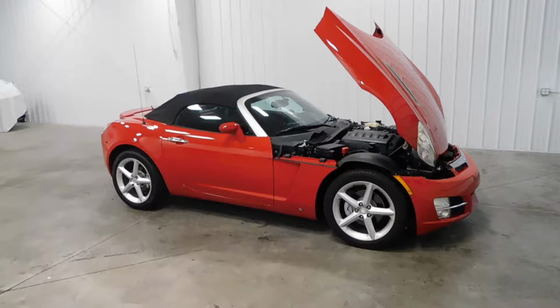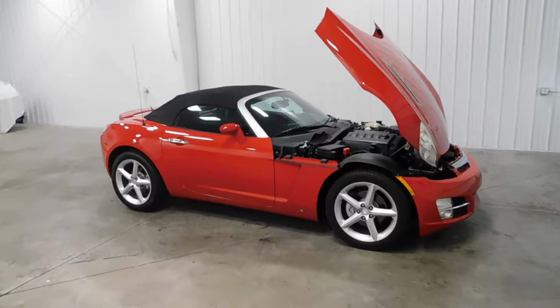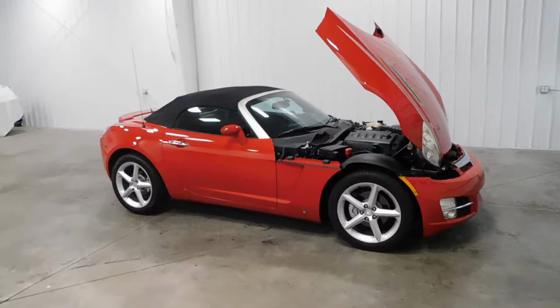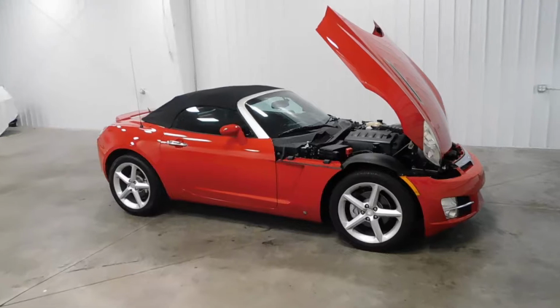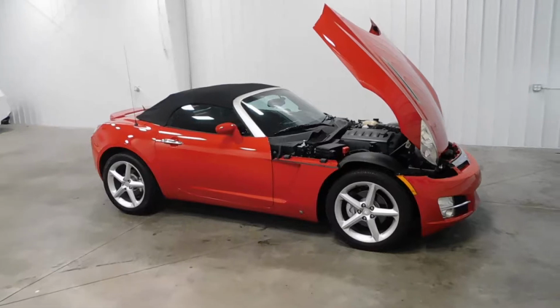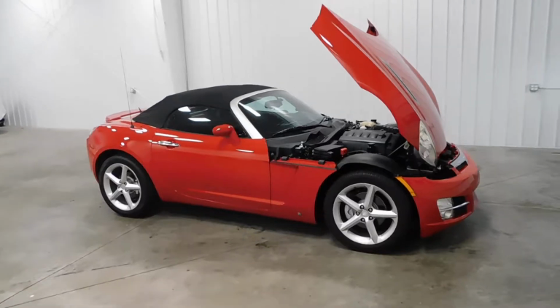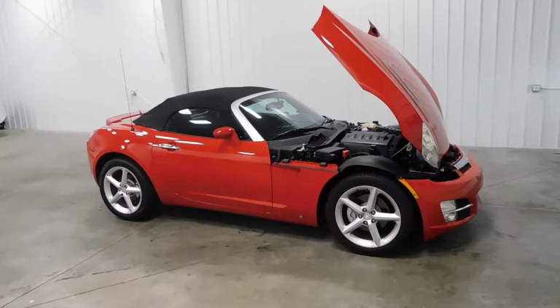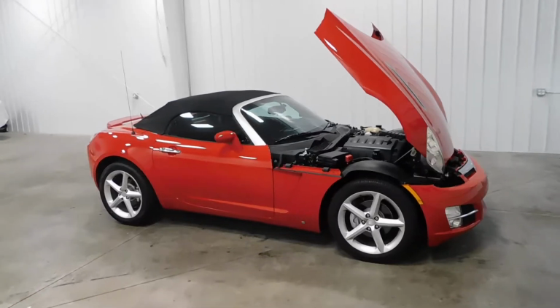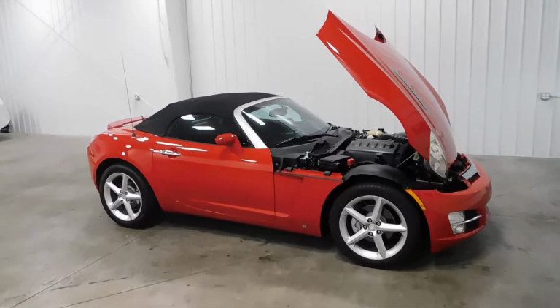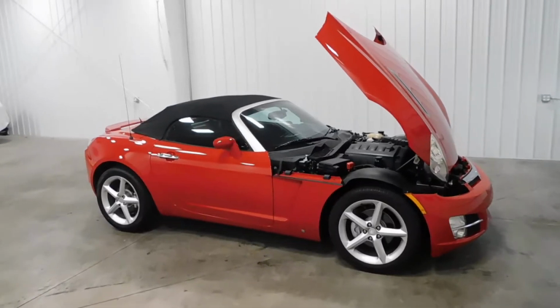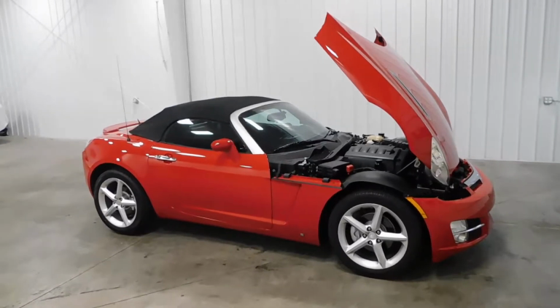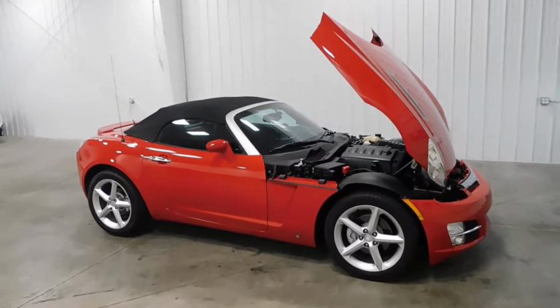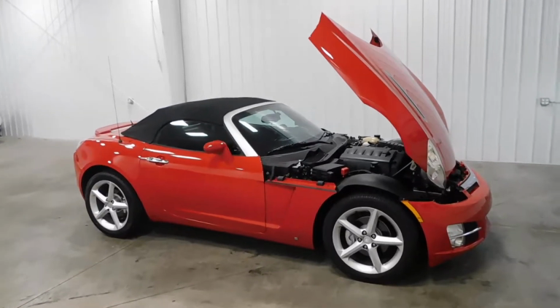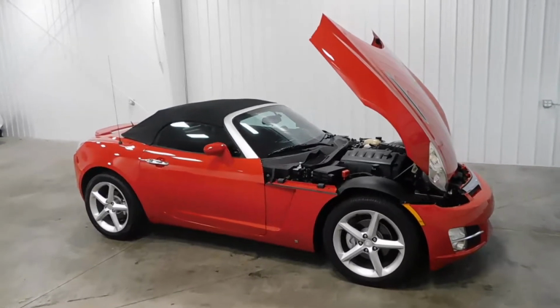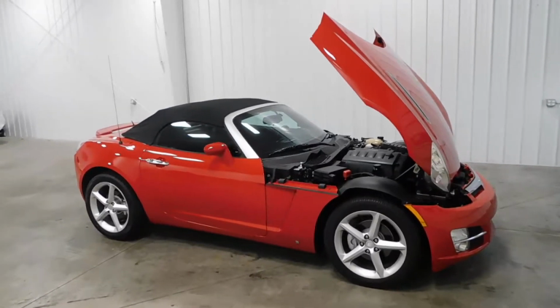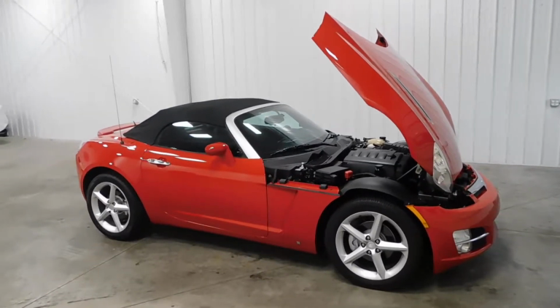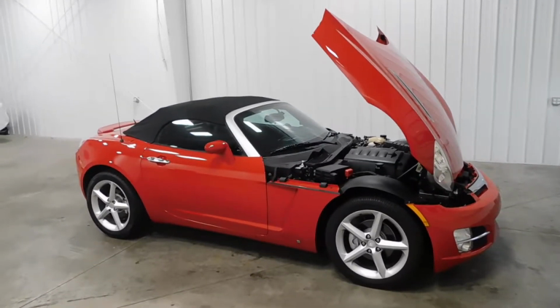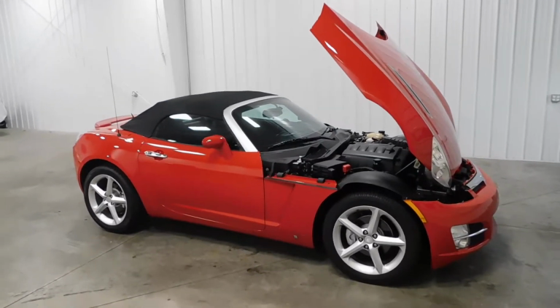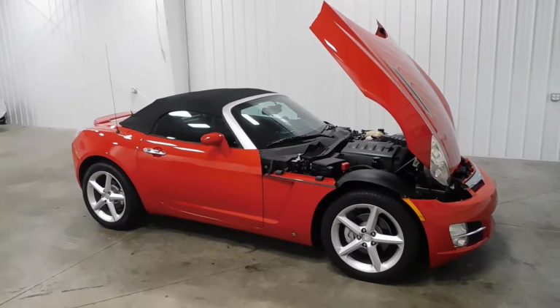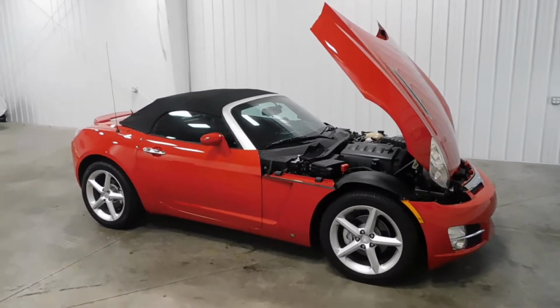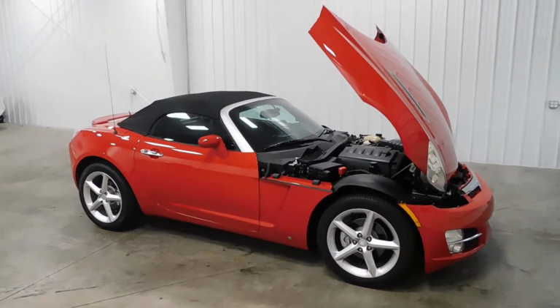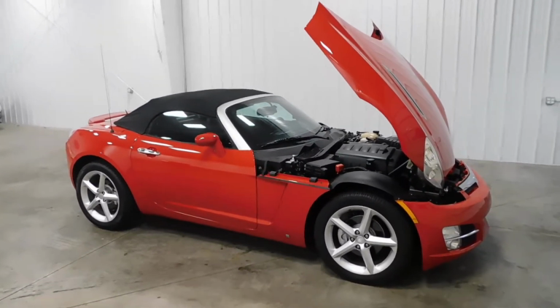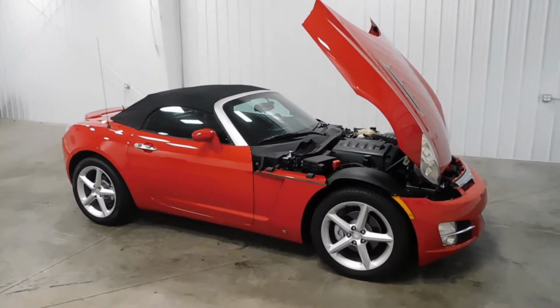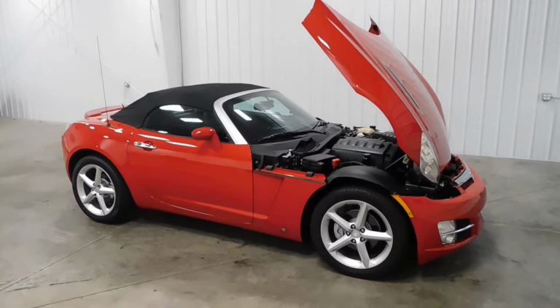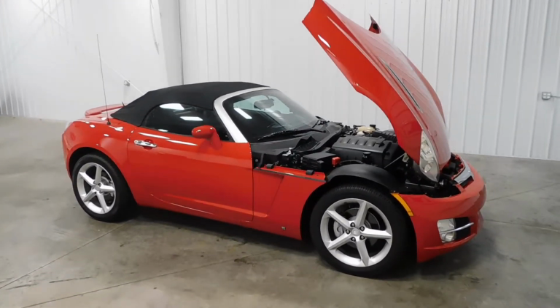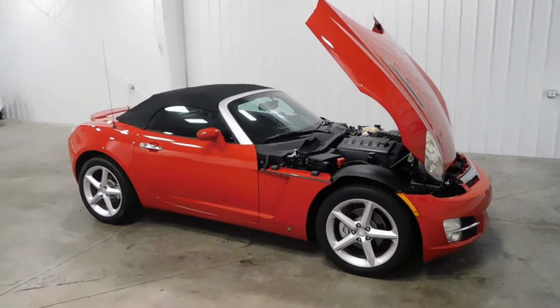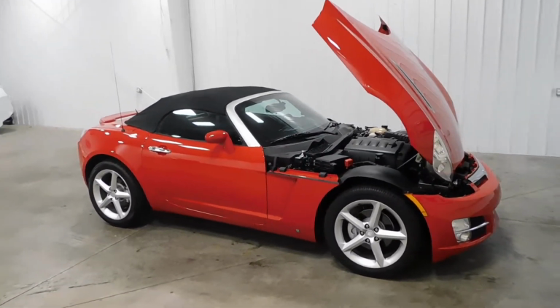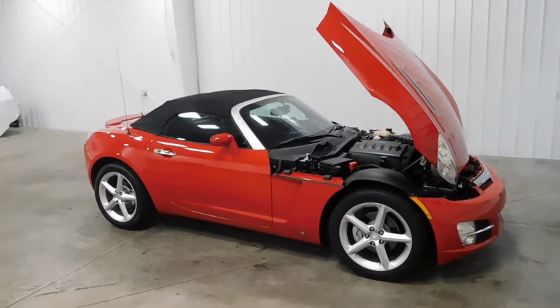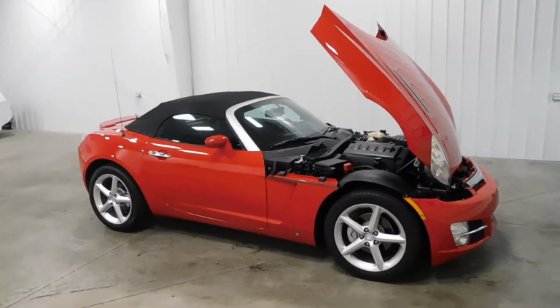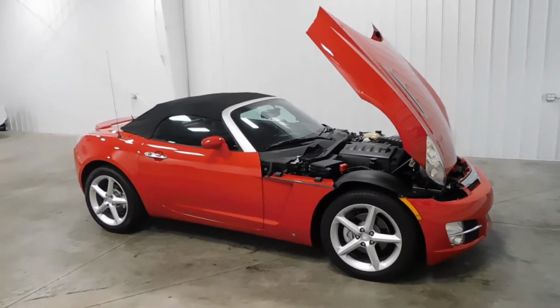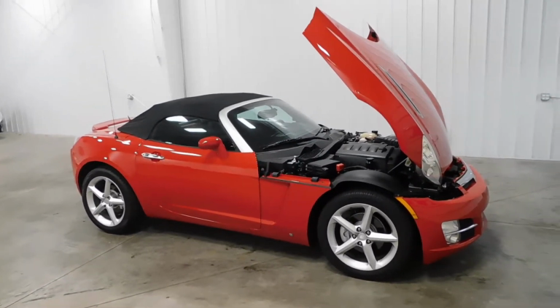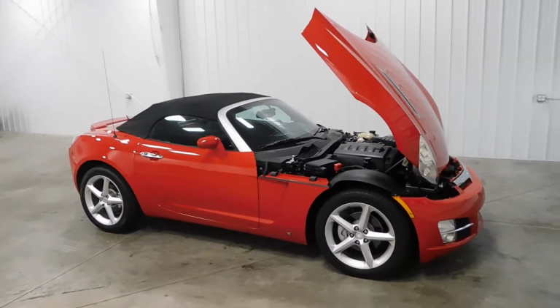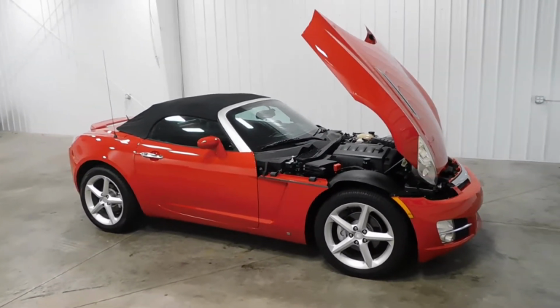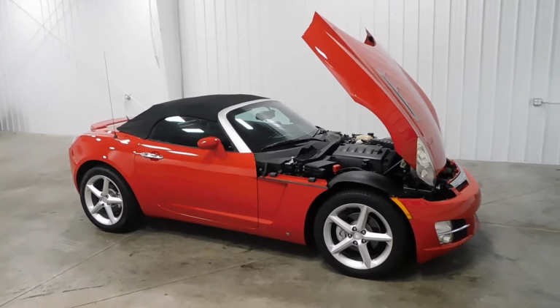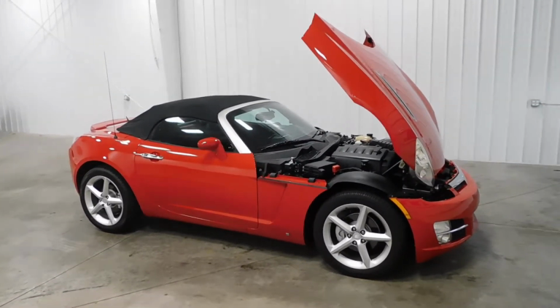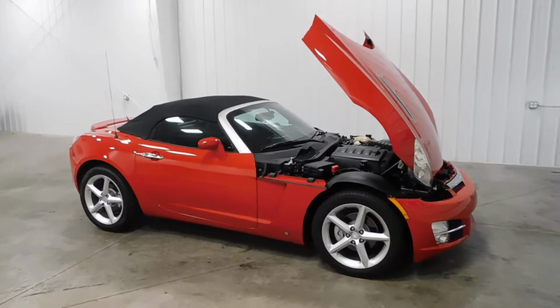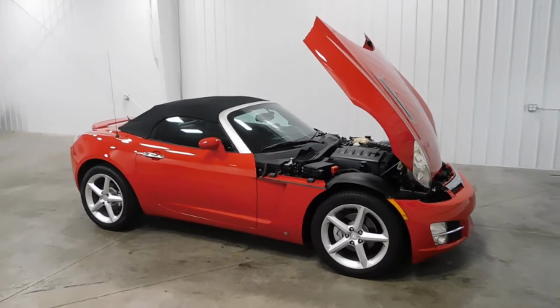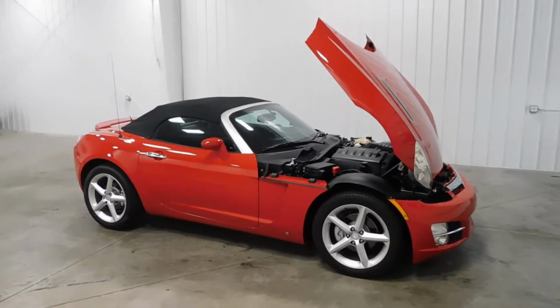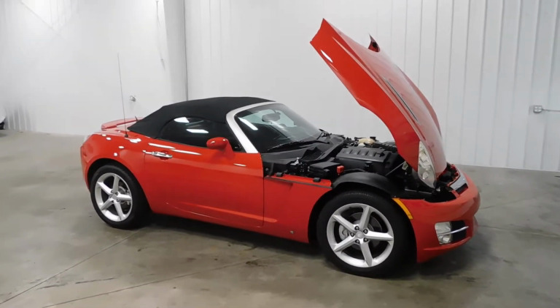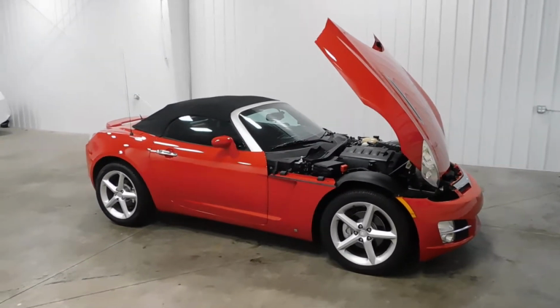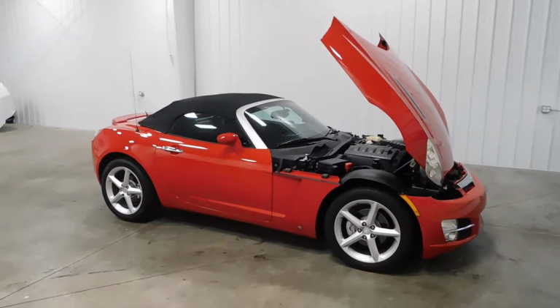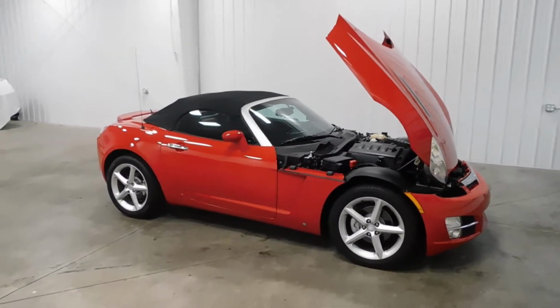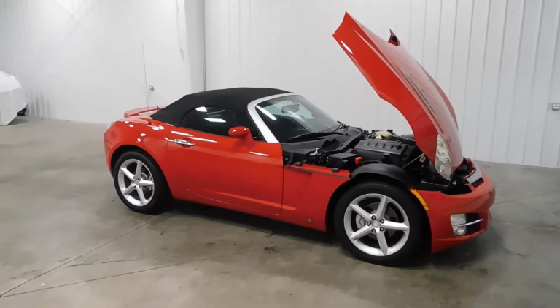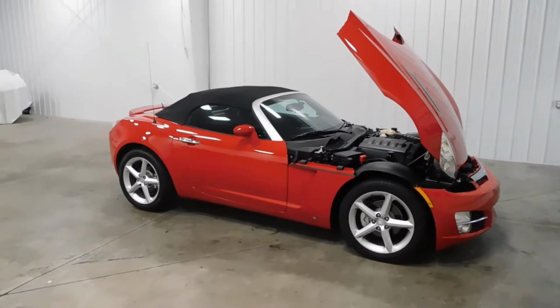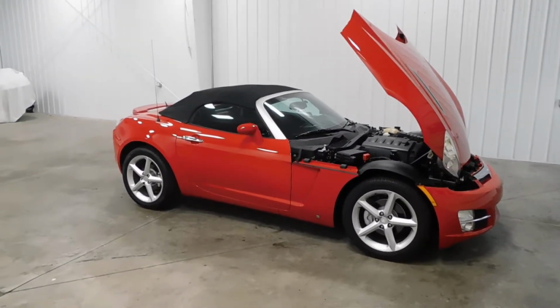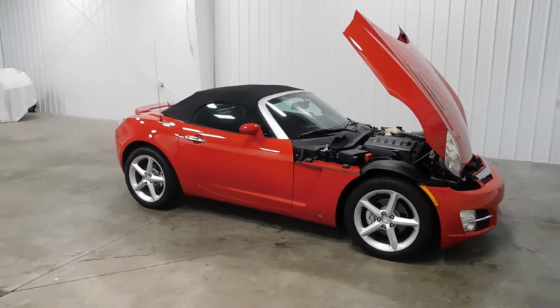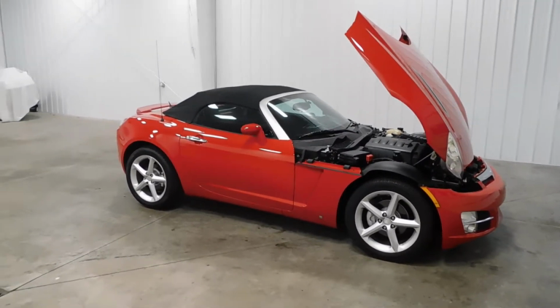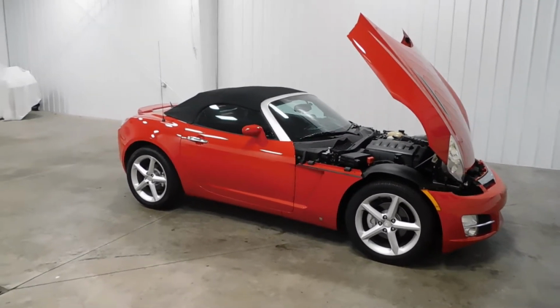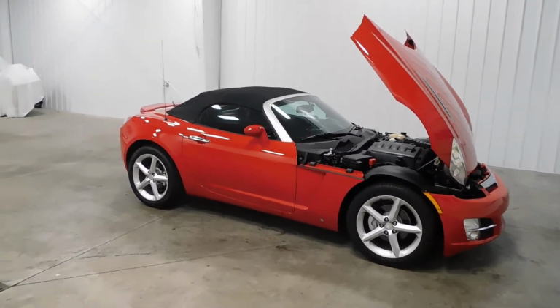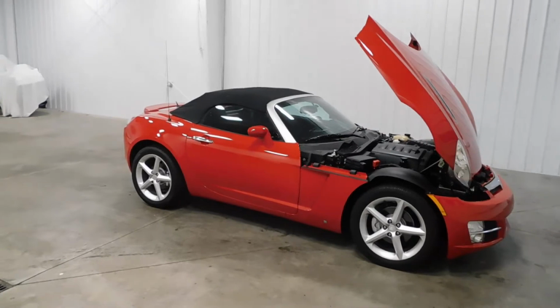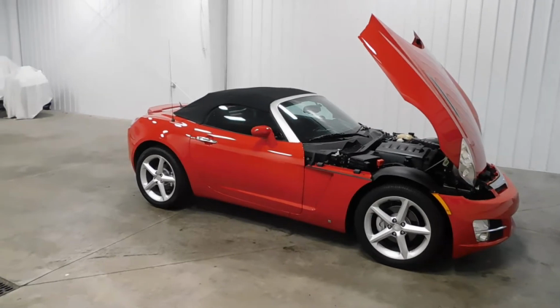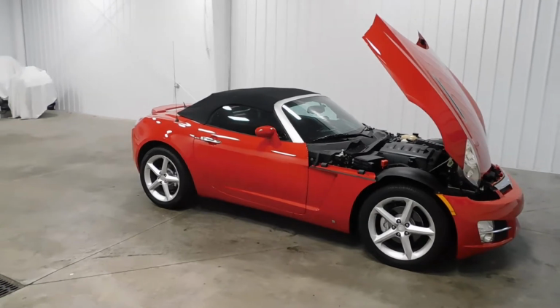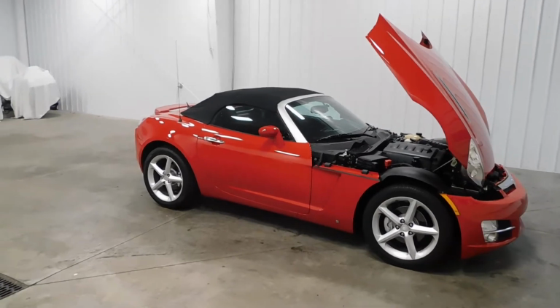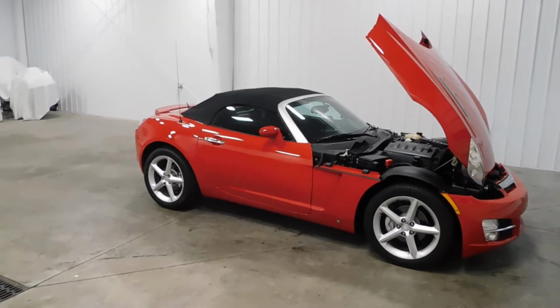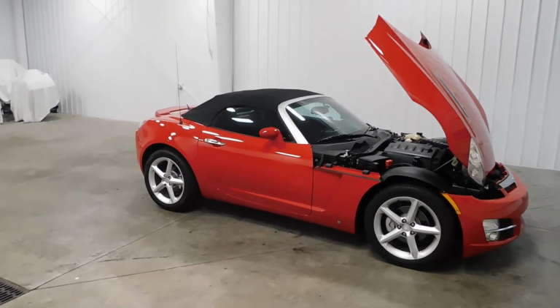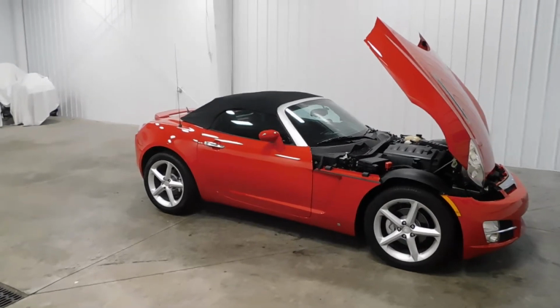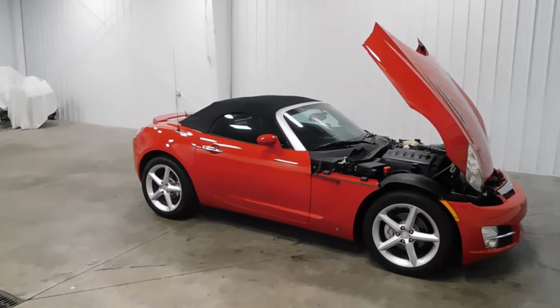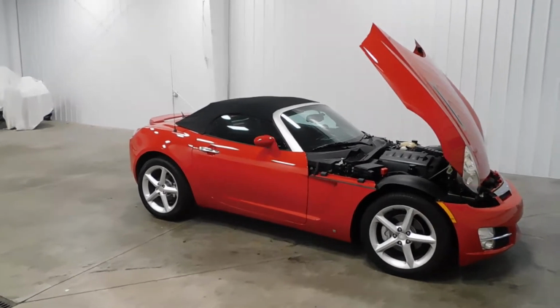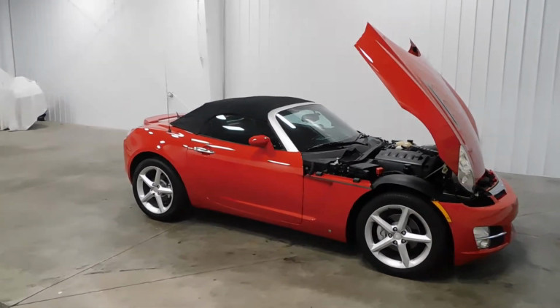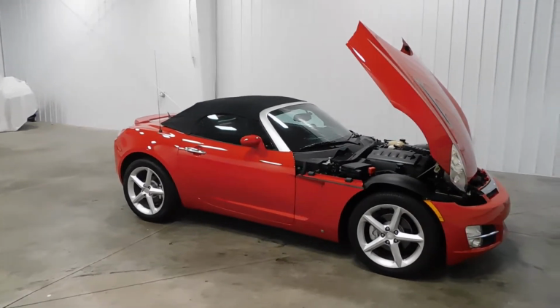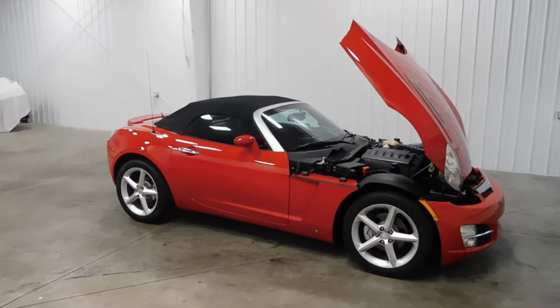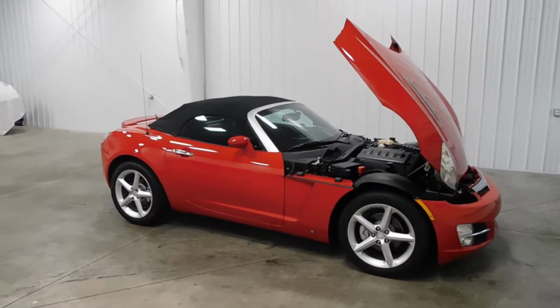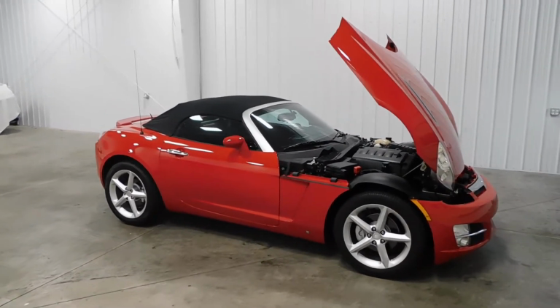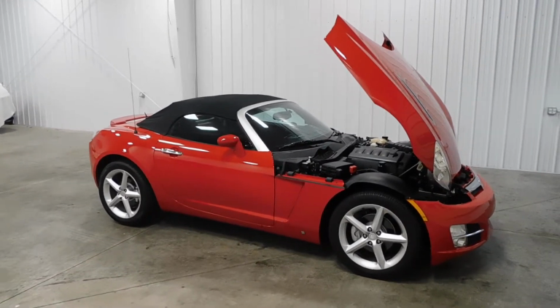What's going on everyone? Cody again from Midtown Auto Center and today you're looking at our 2008 Saturn Sky Convertible with only 61,000 original miles.